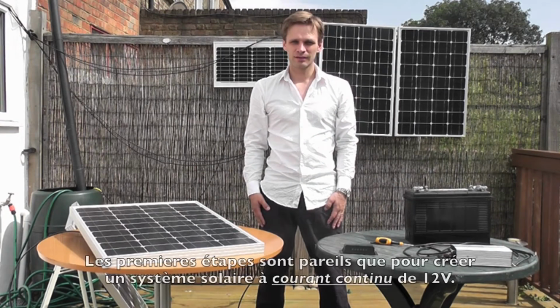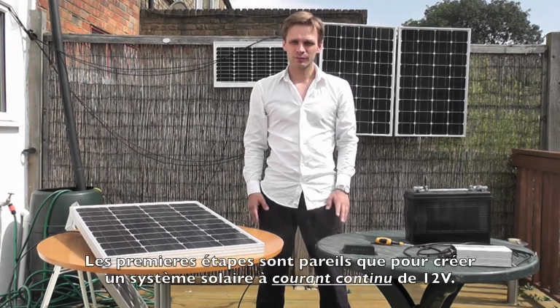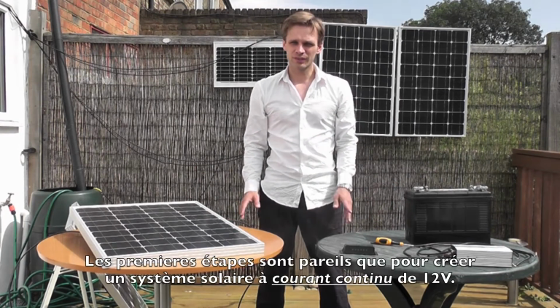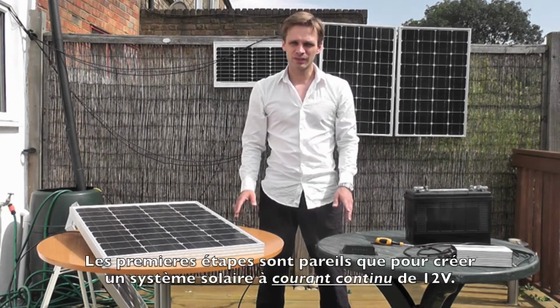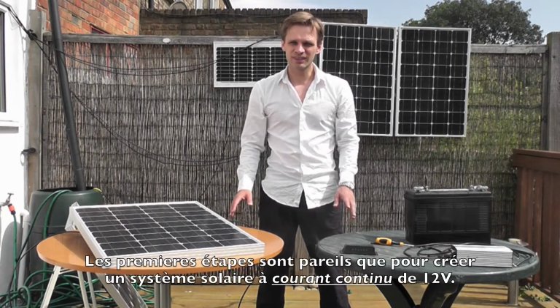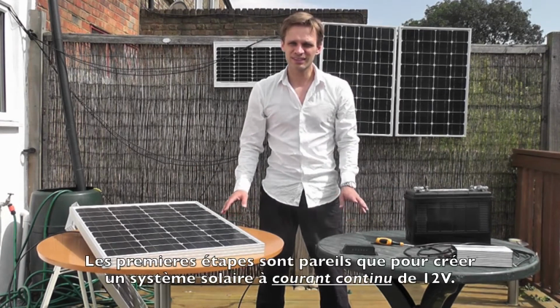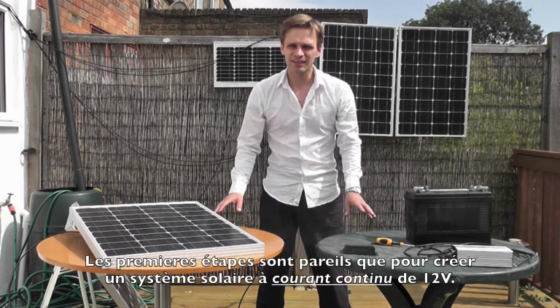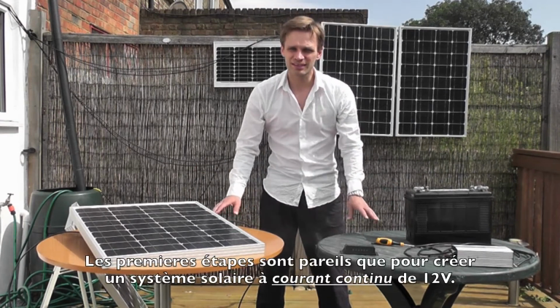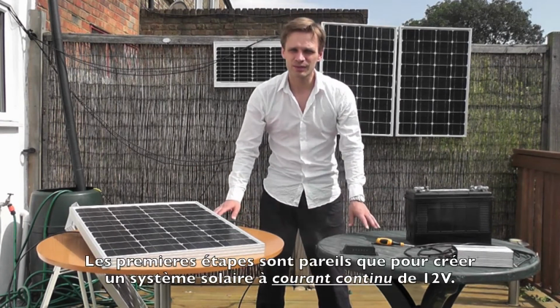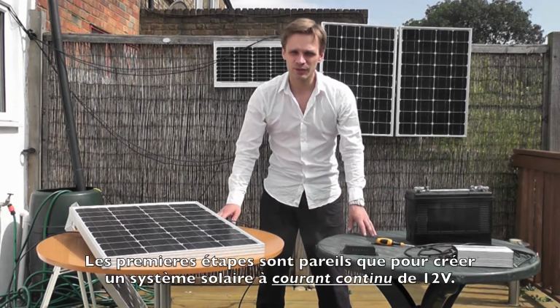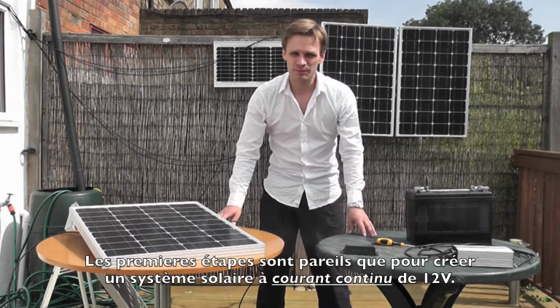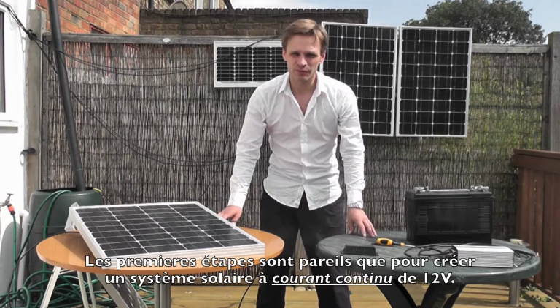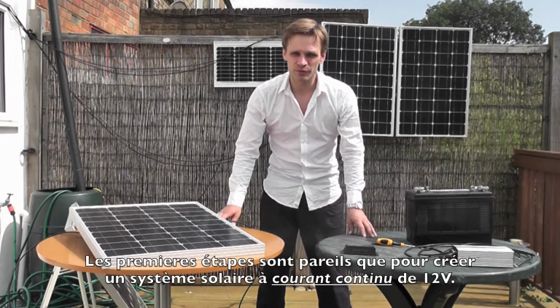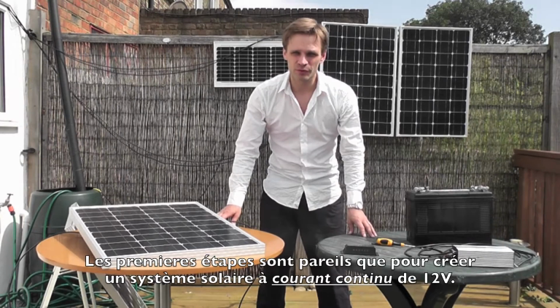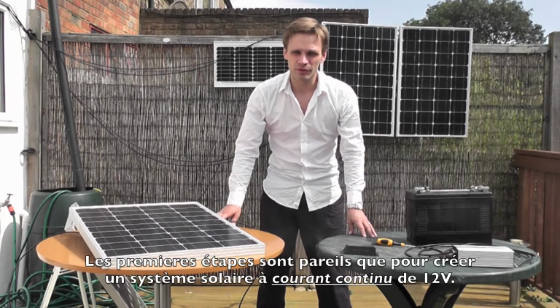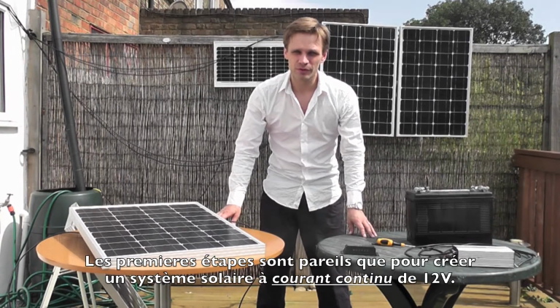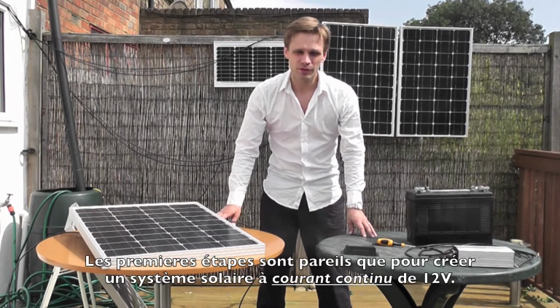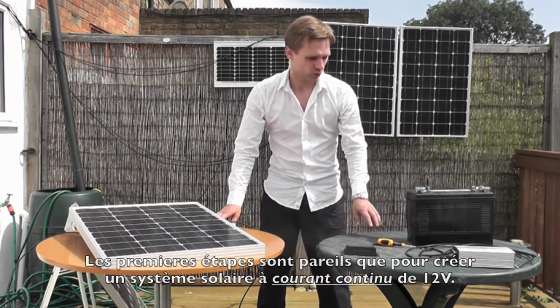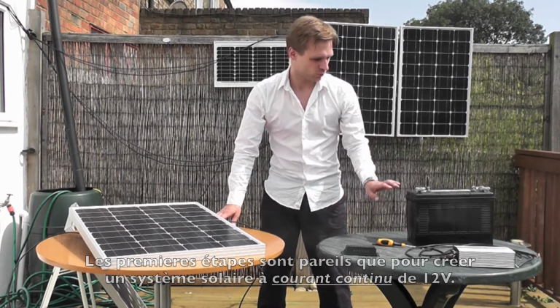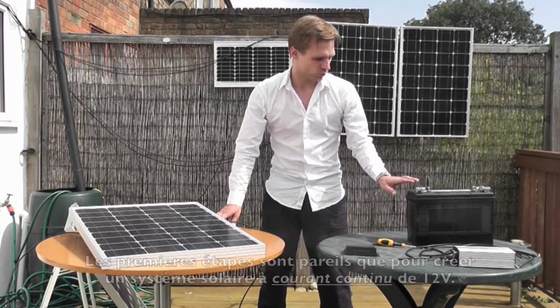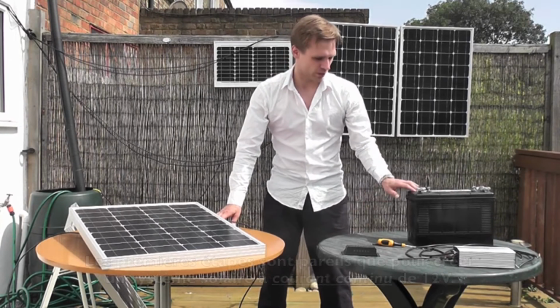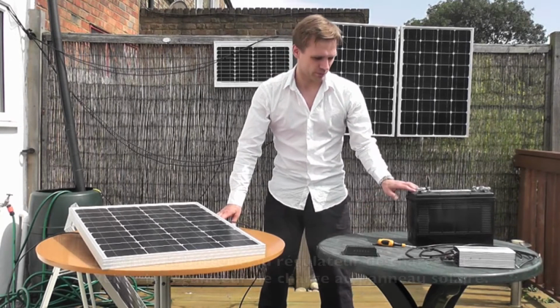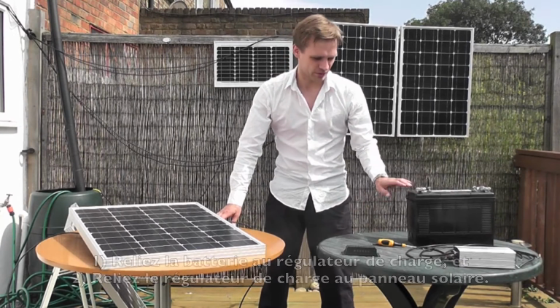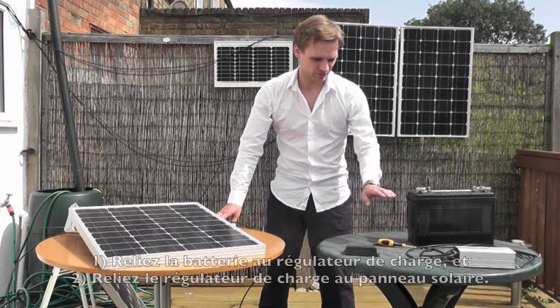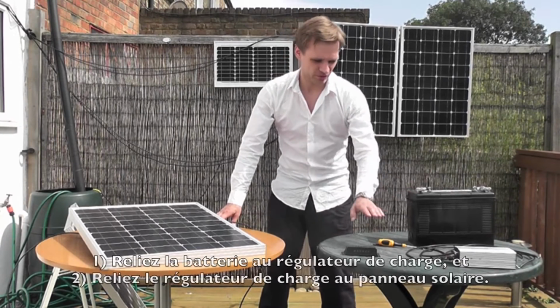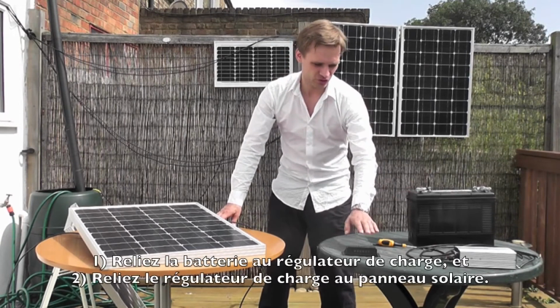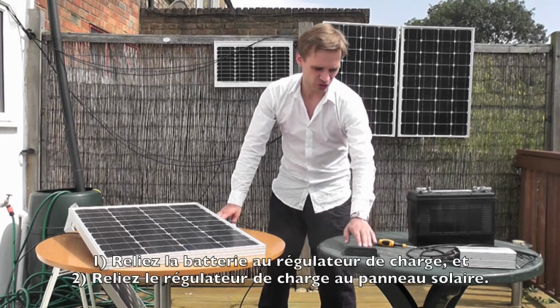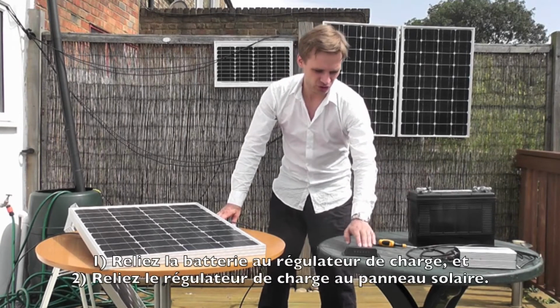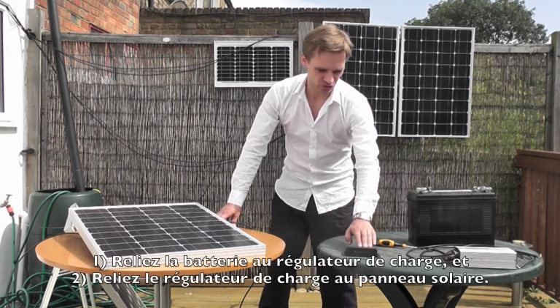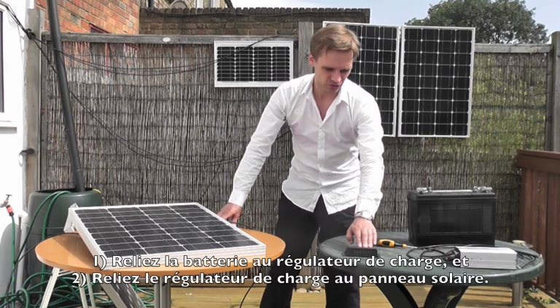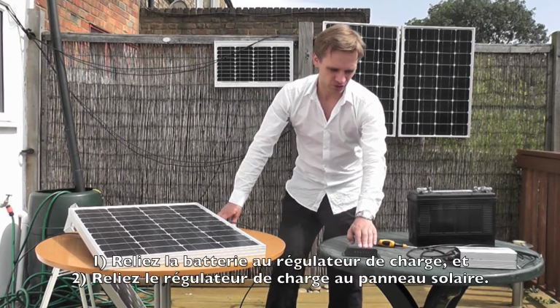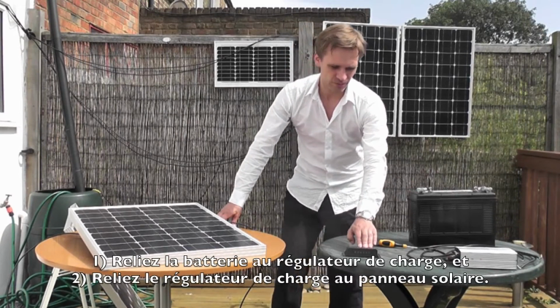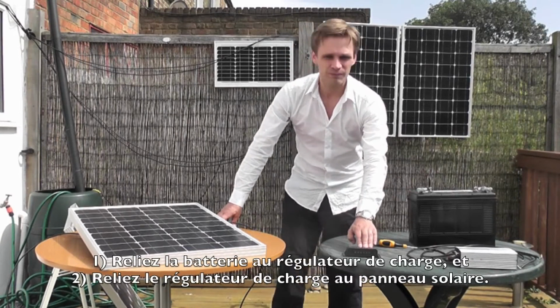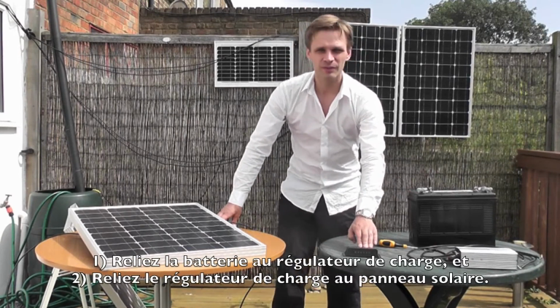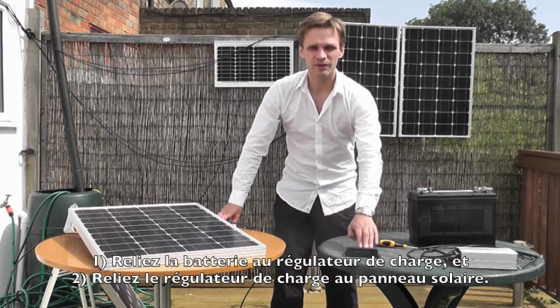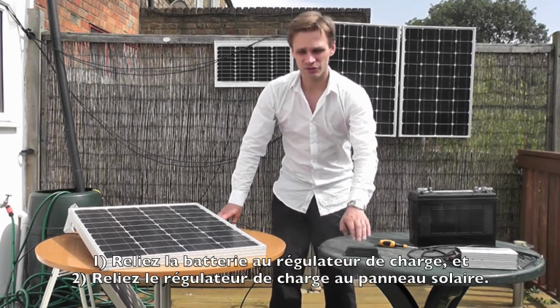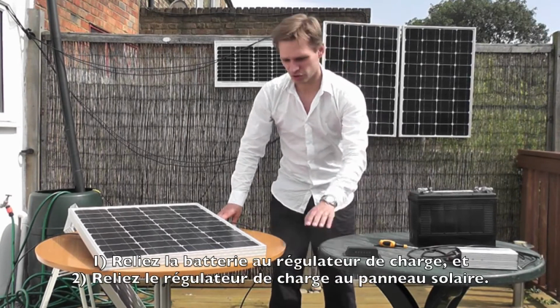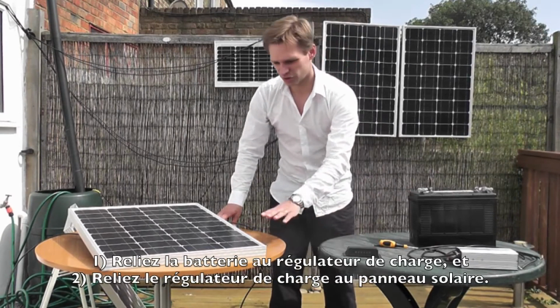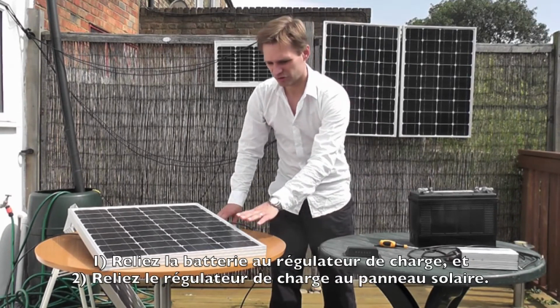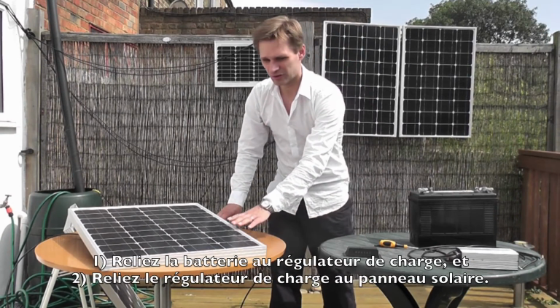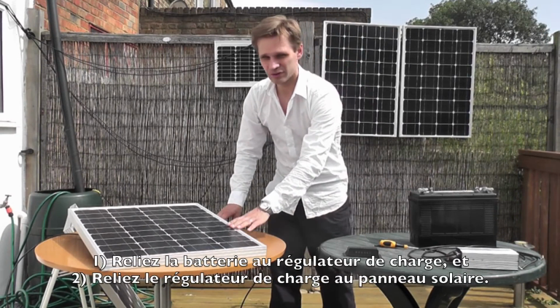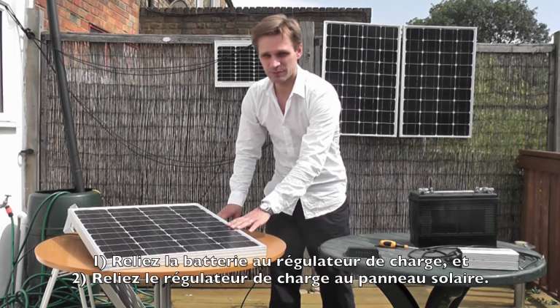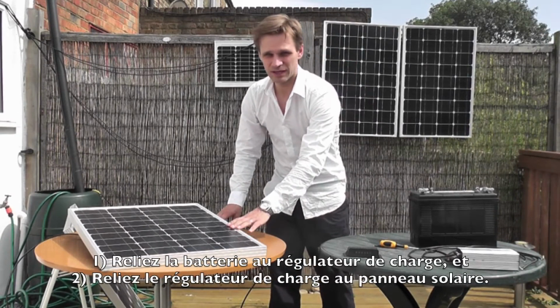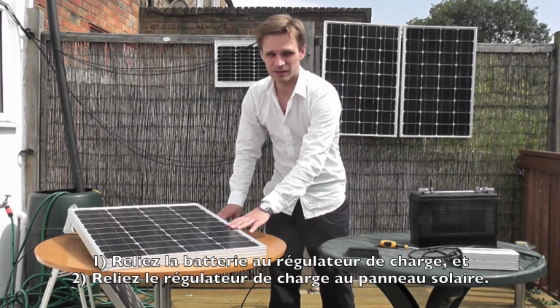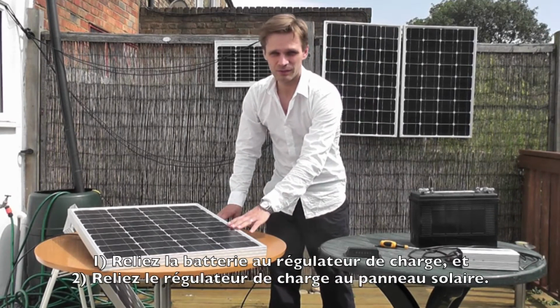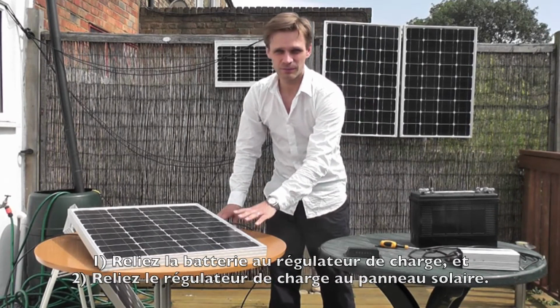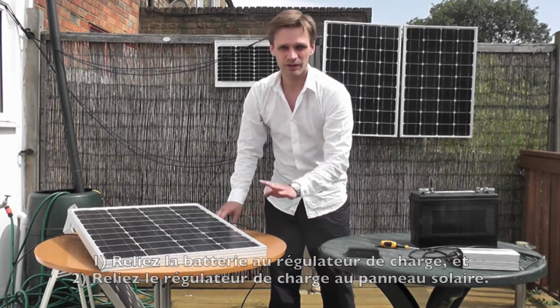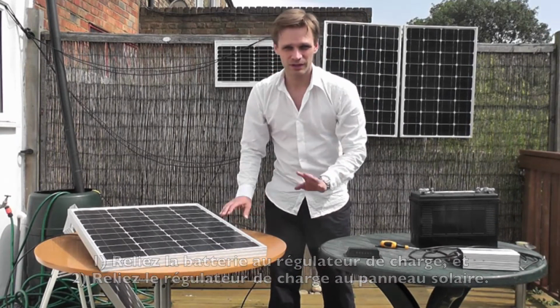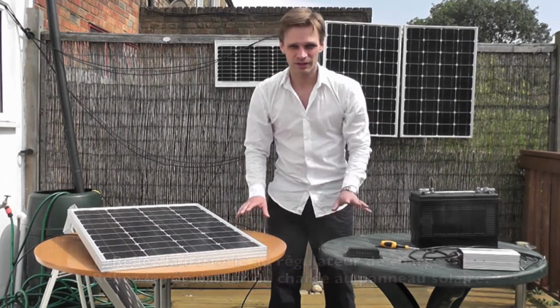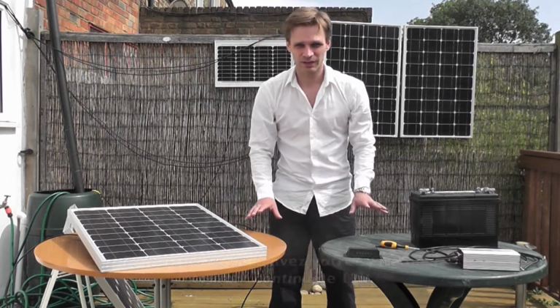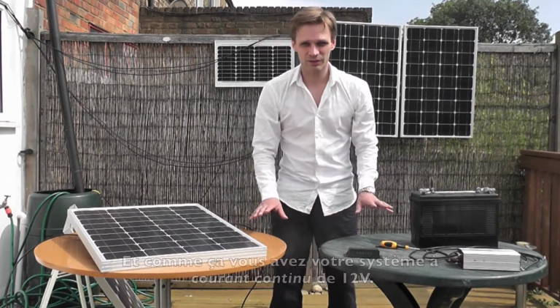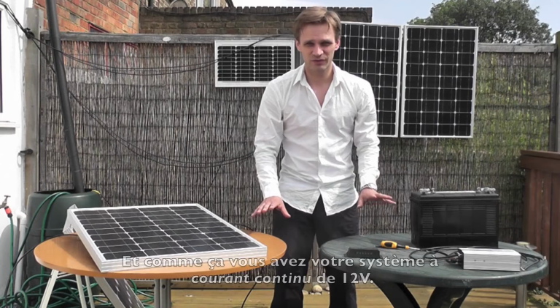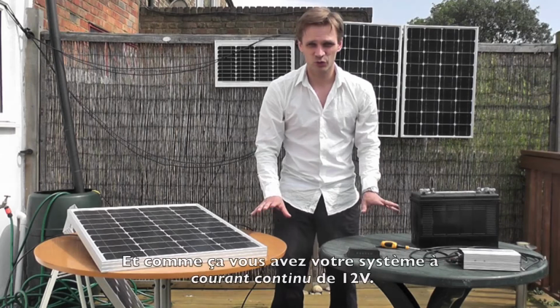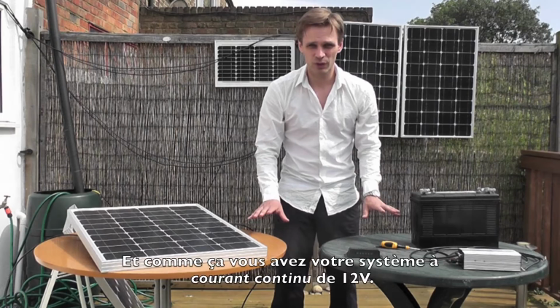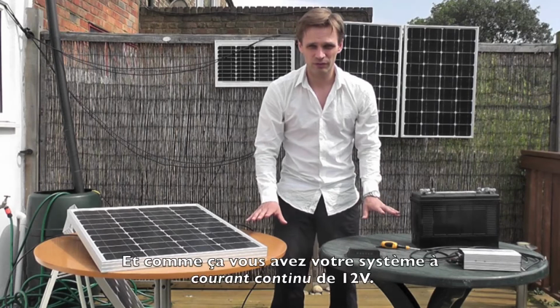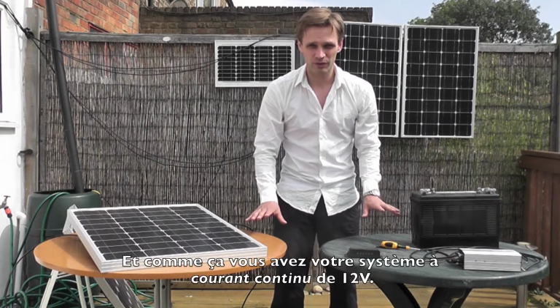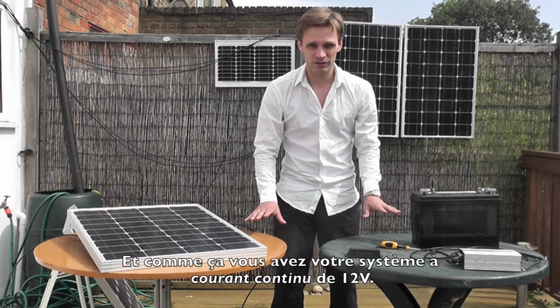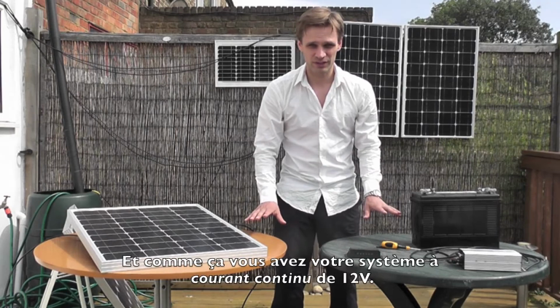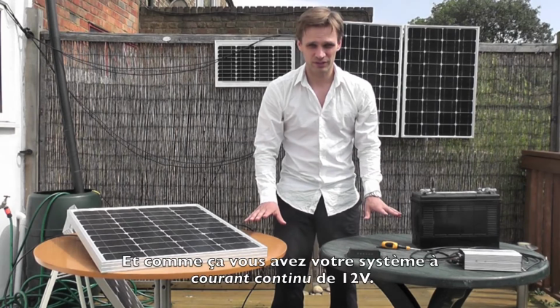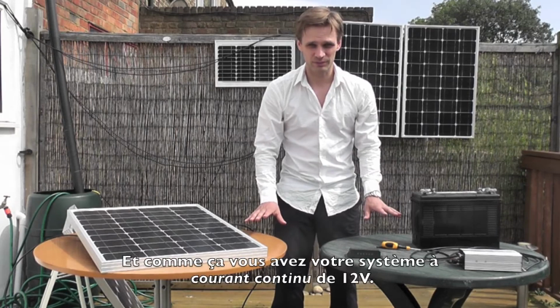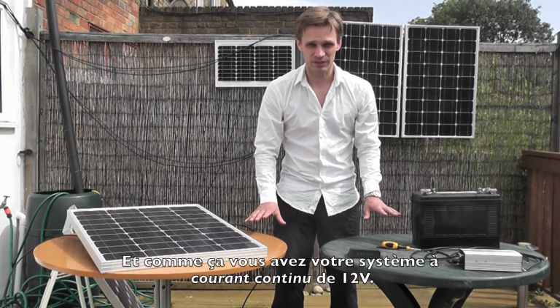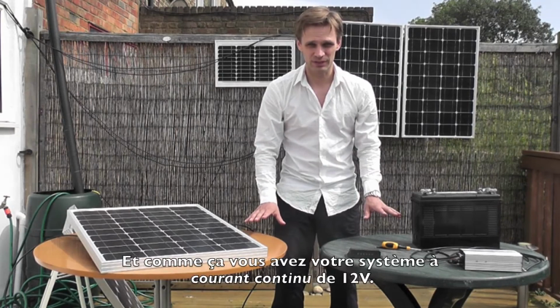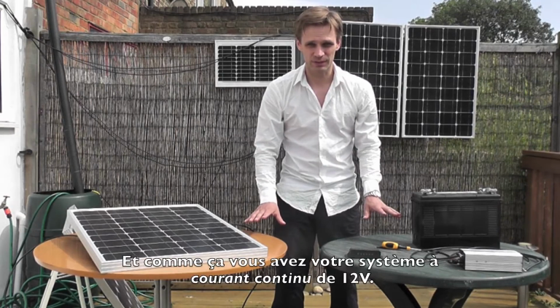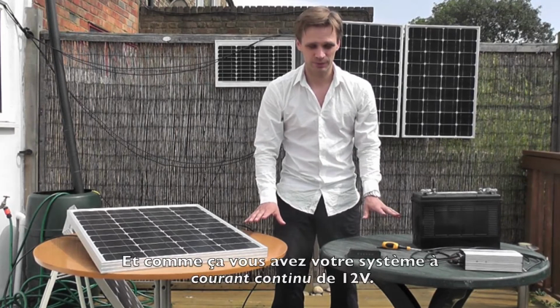We start in exactly the same way as before. Wire the battery to the charge controller, the charge controller to the panel, and then you have your 12 volt system set up.